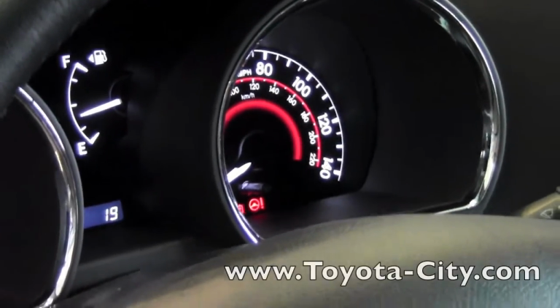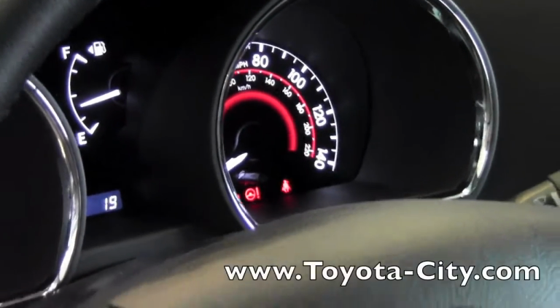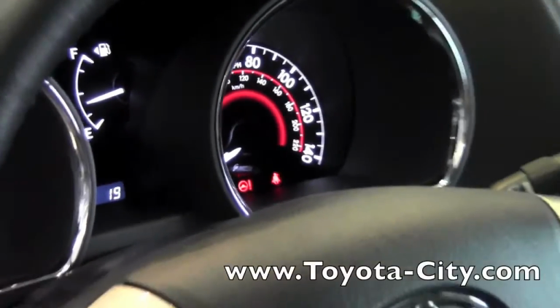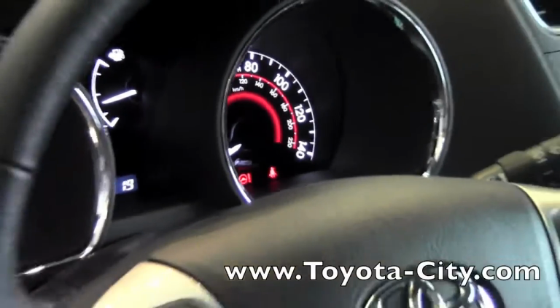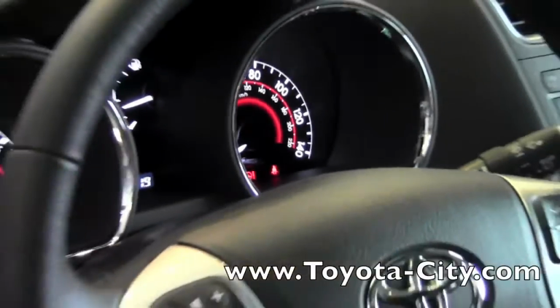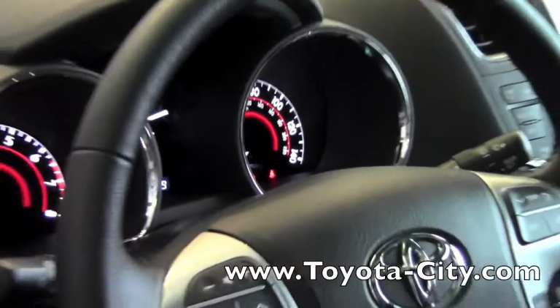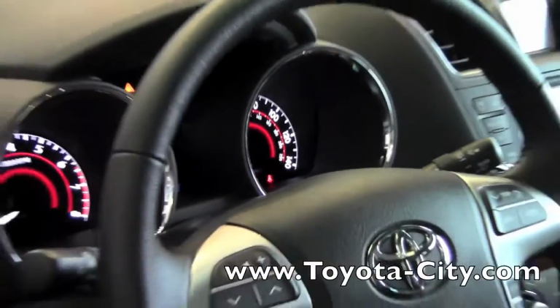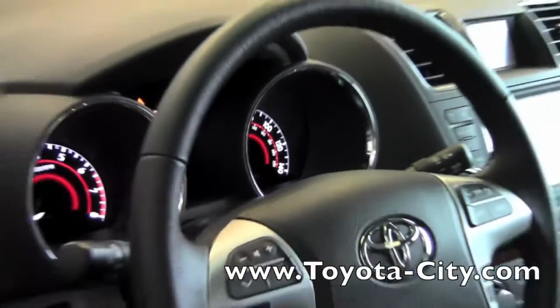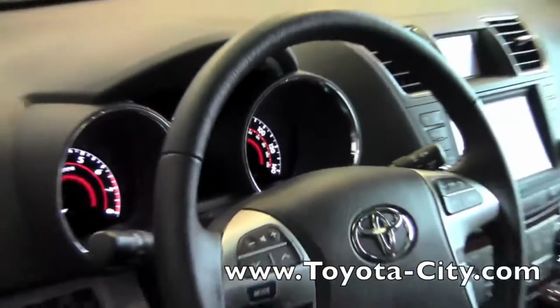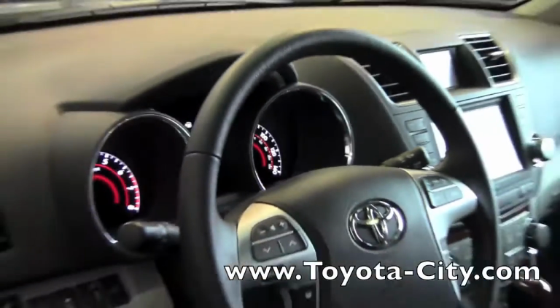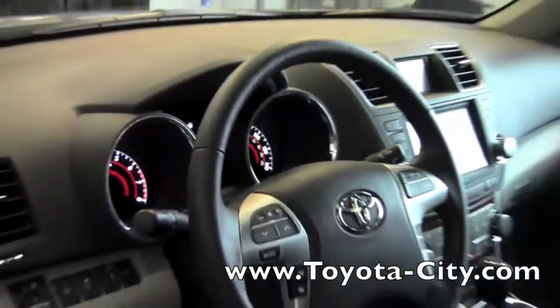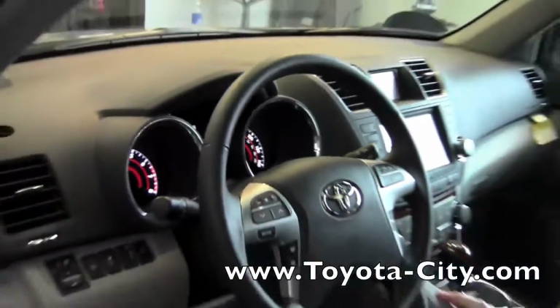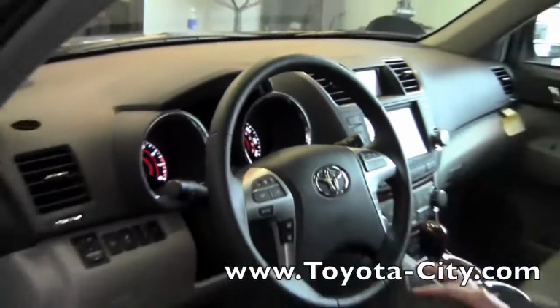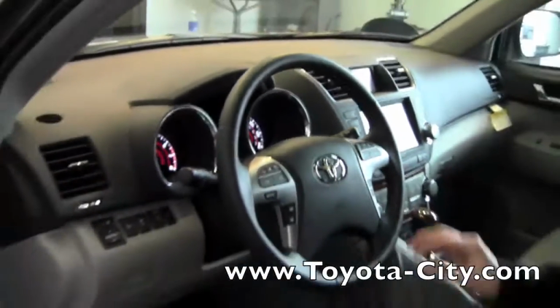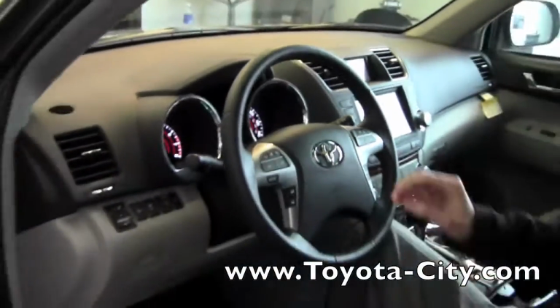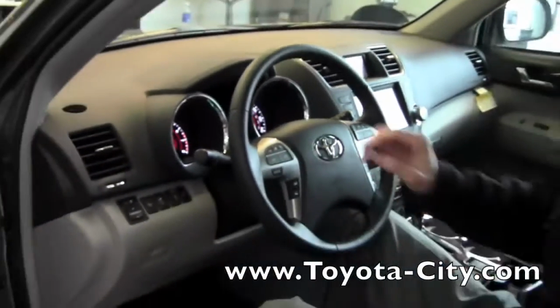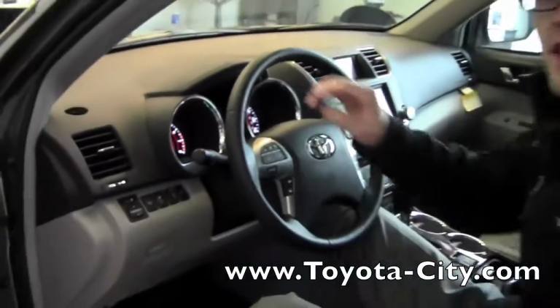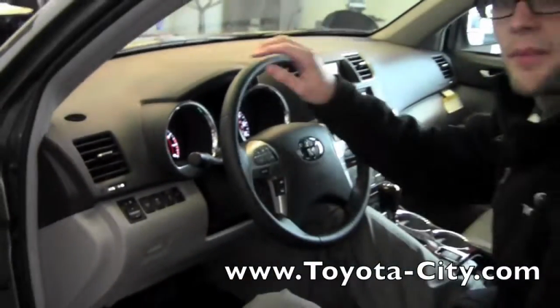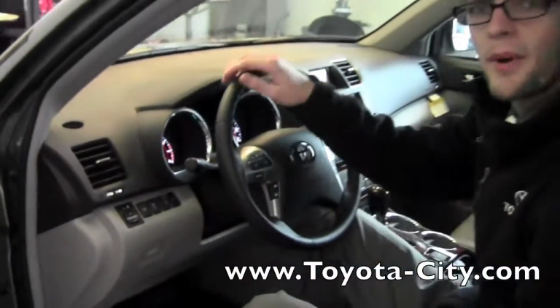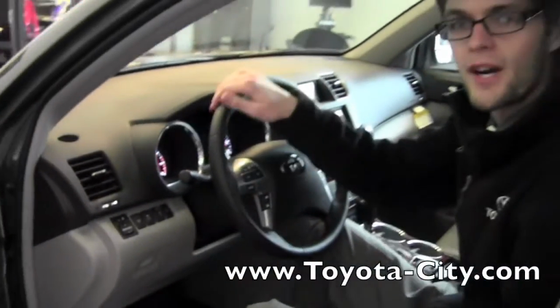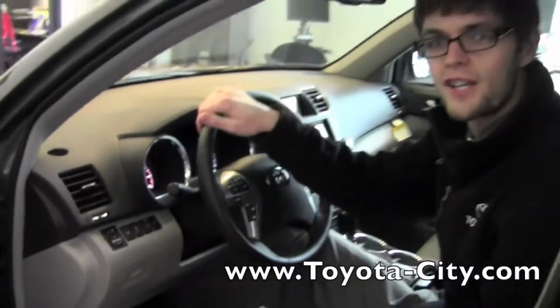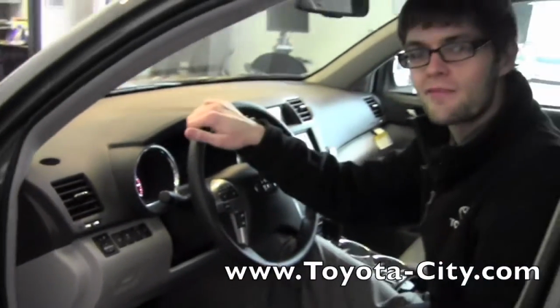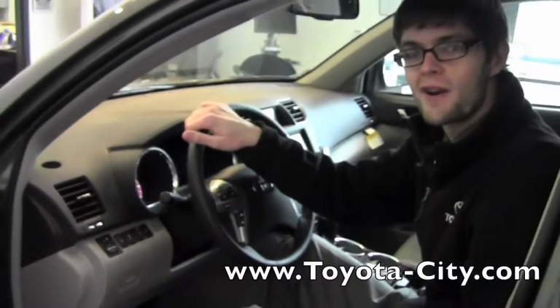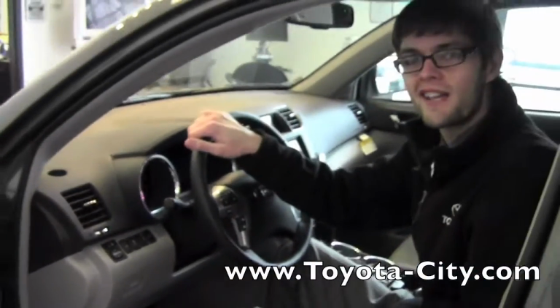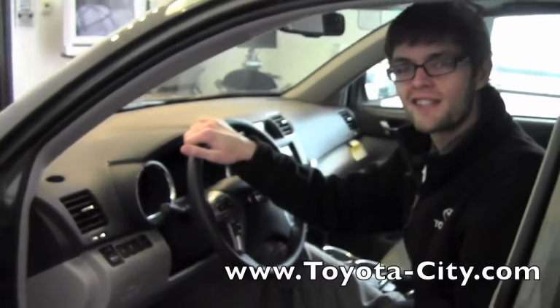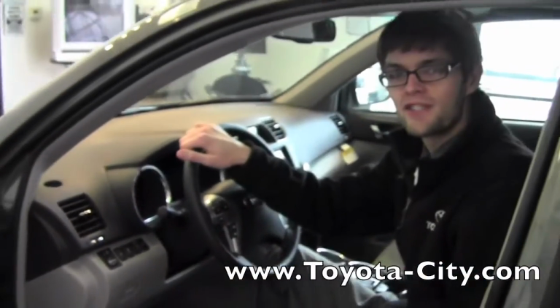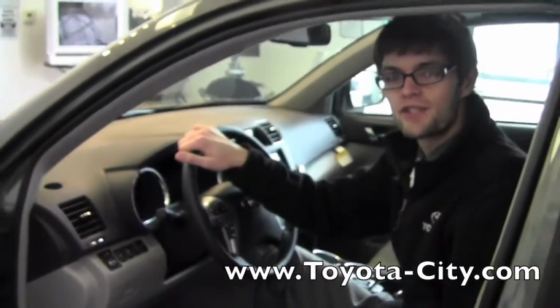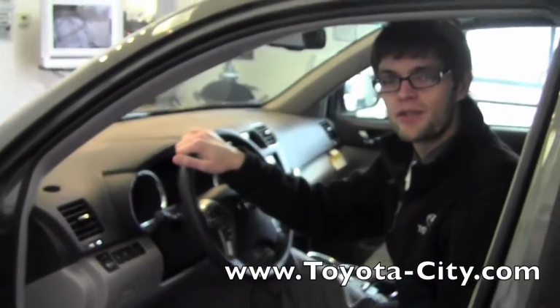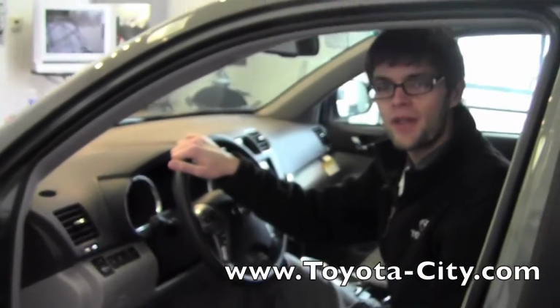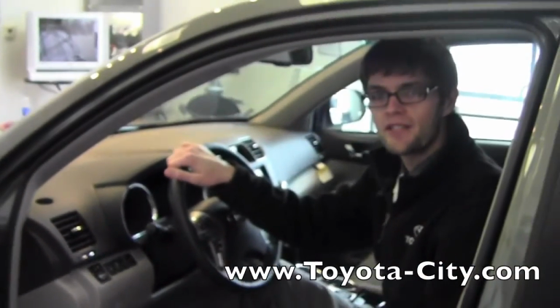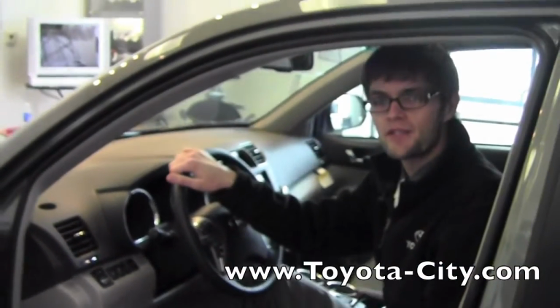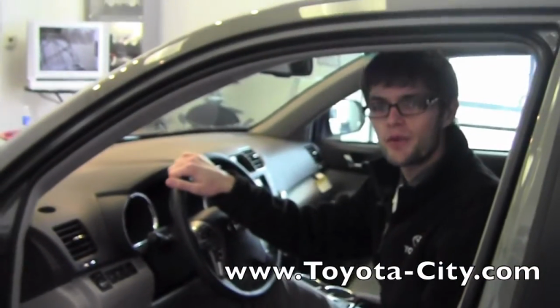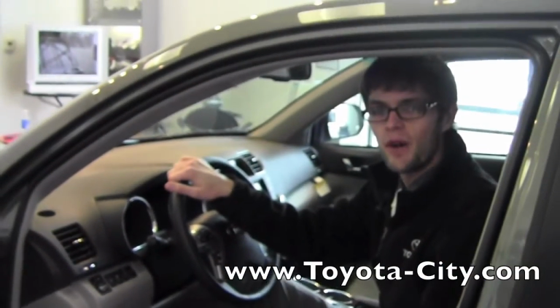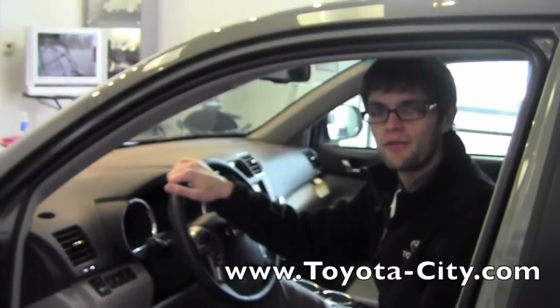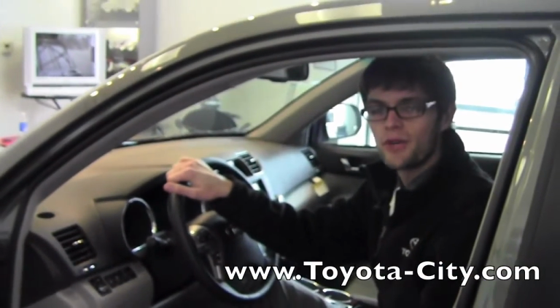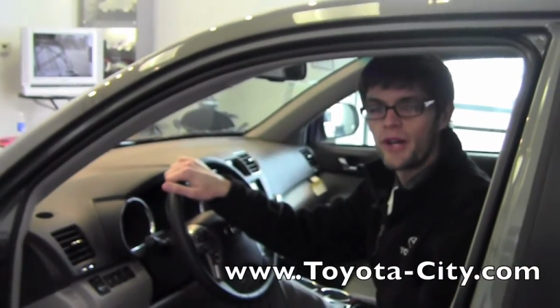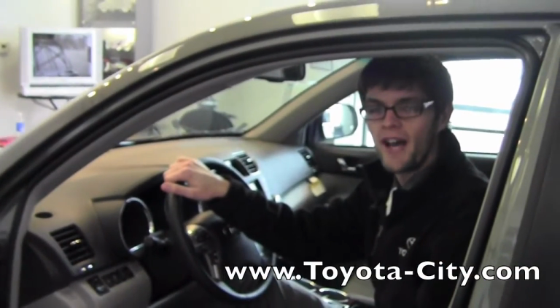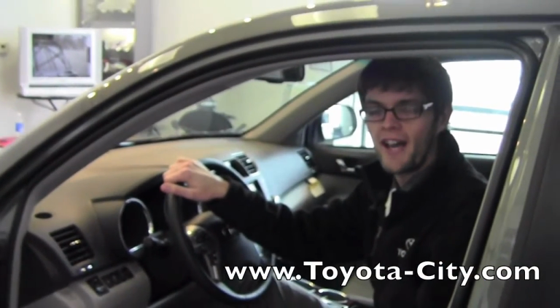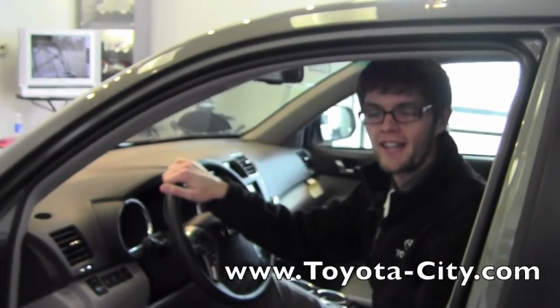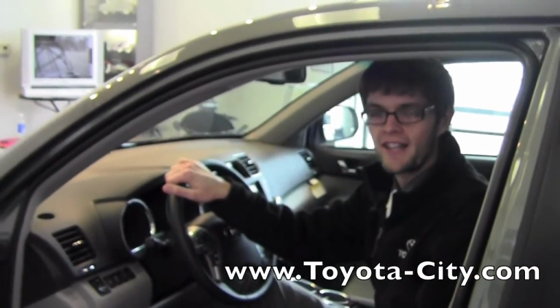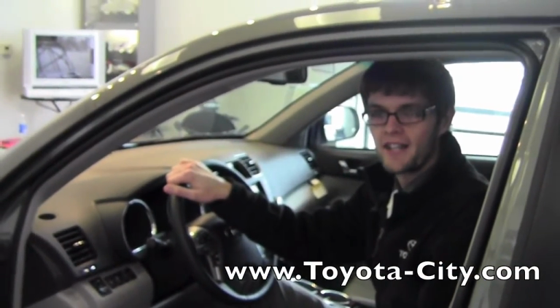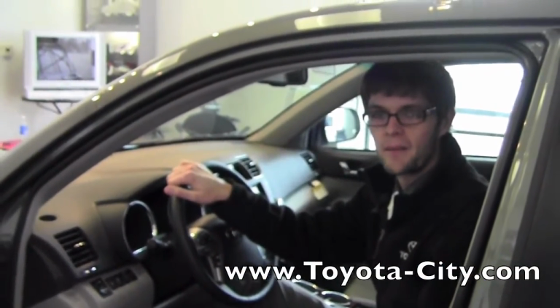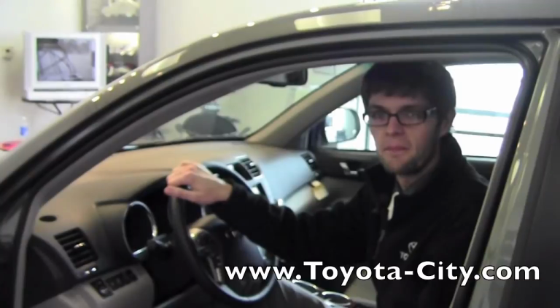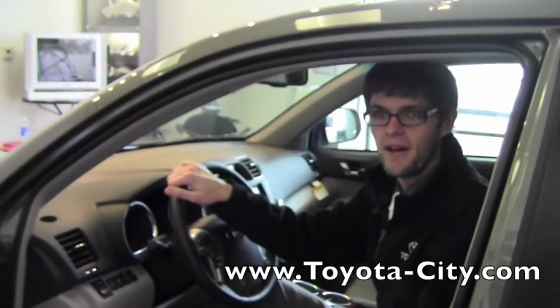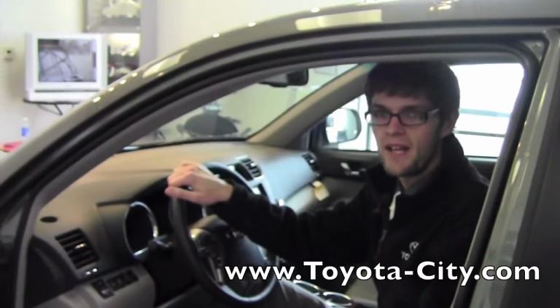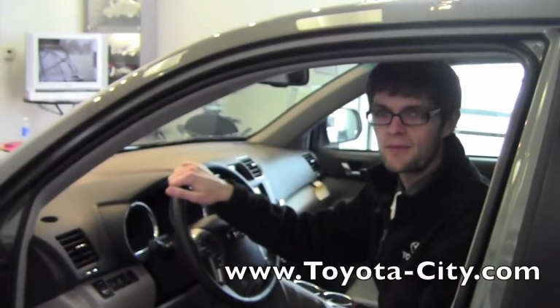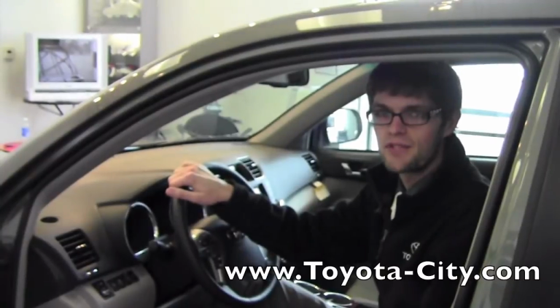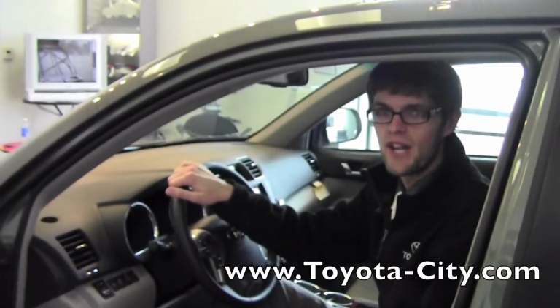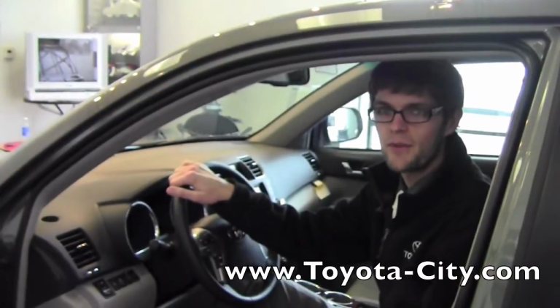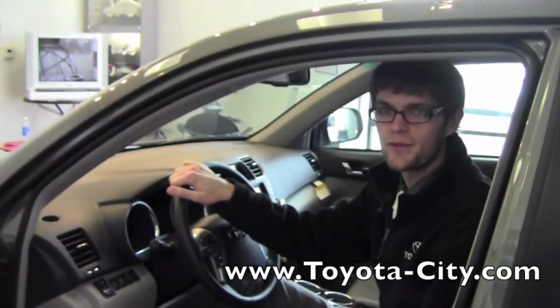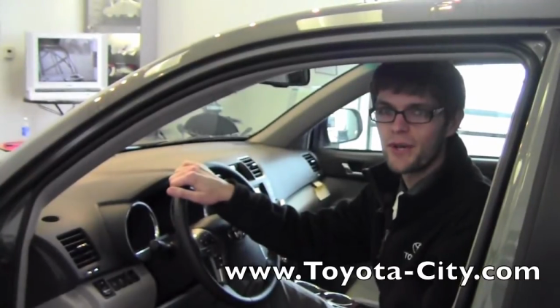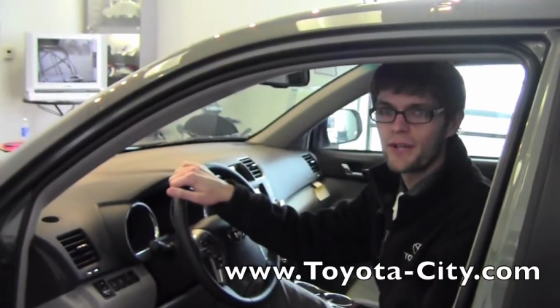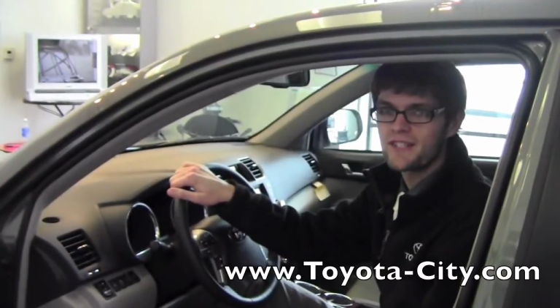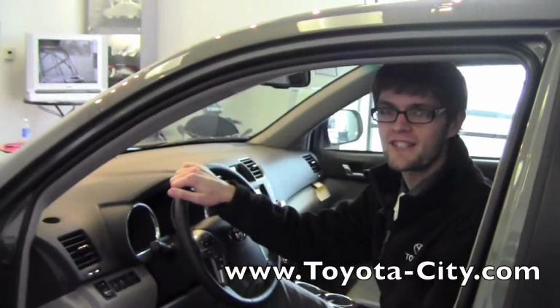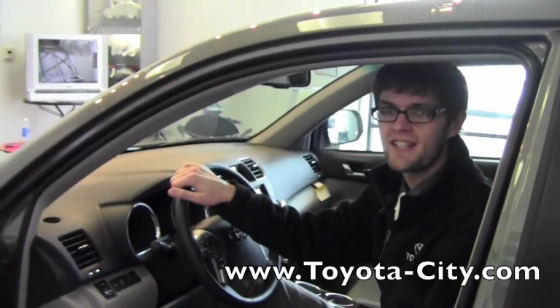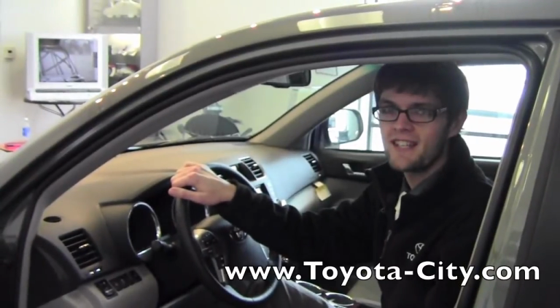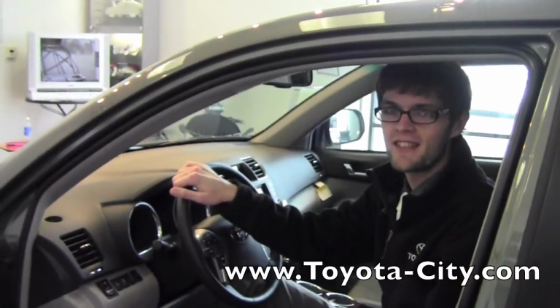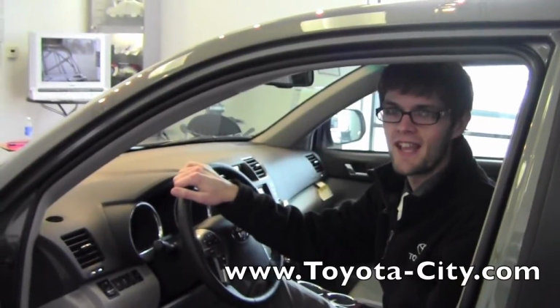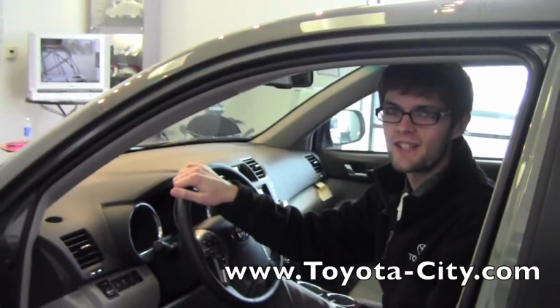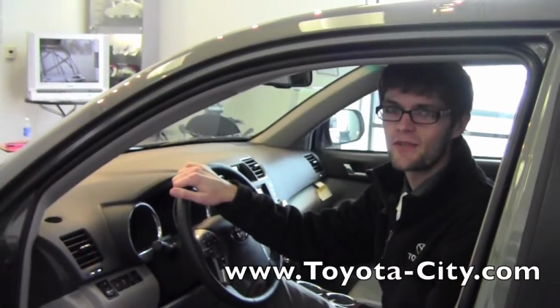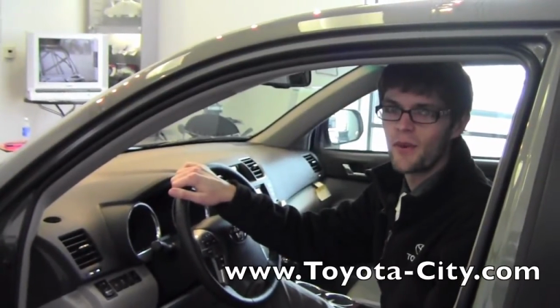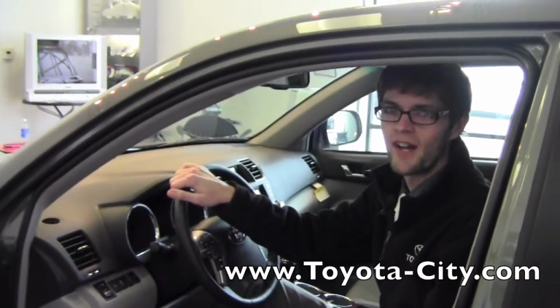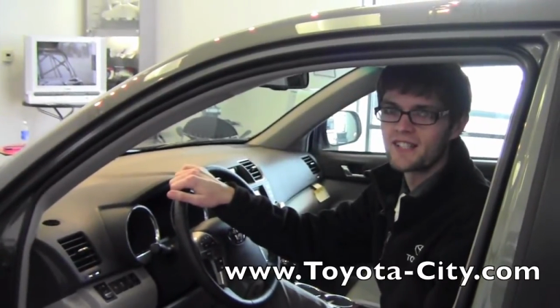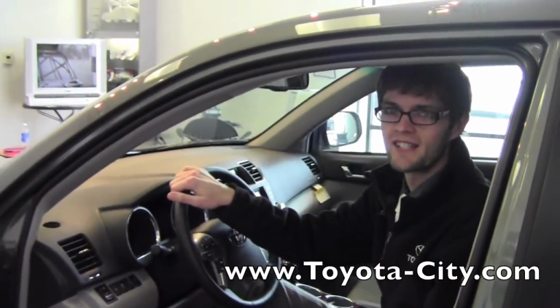So this is how you operate and set the parking brake in this 2012 Toyota Highlander. My name is Jake with Toyota City and thanks for watching.